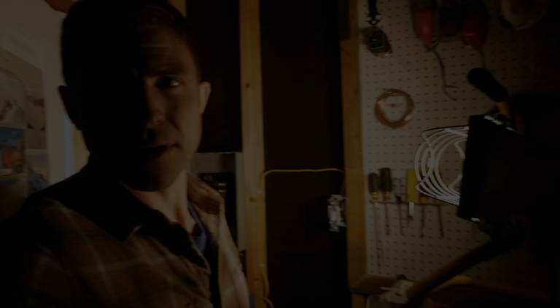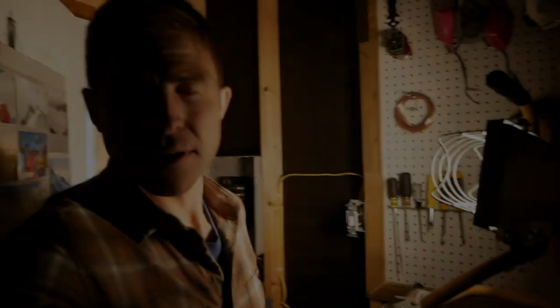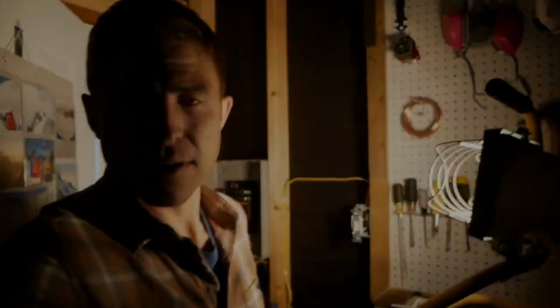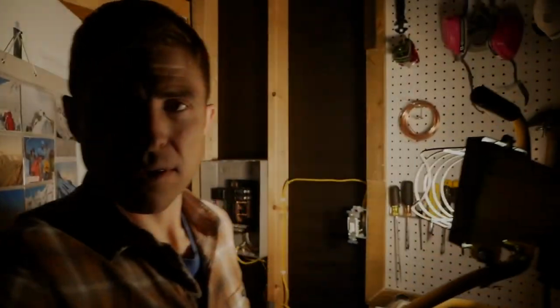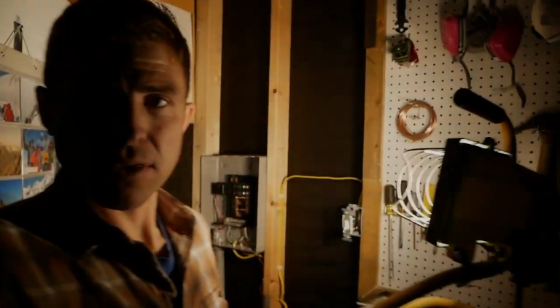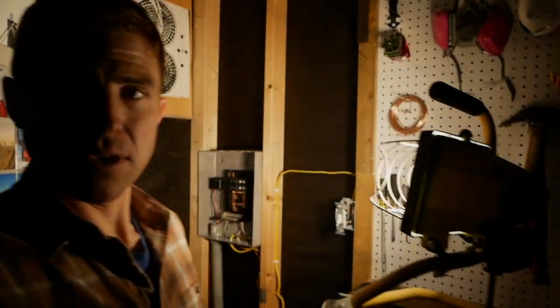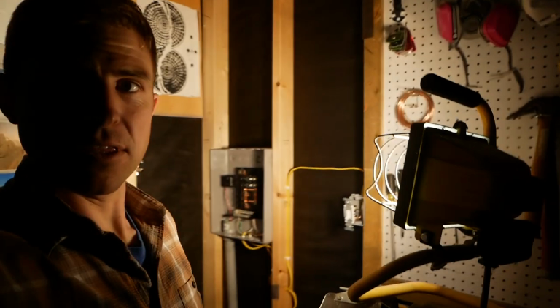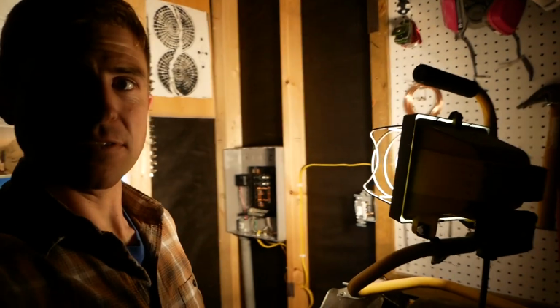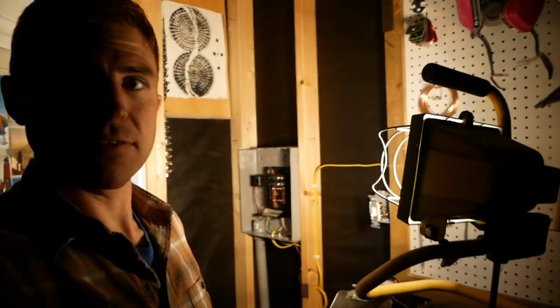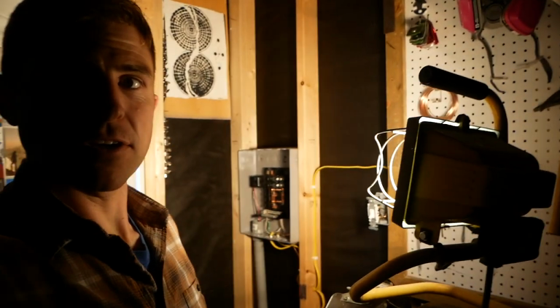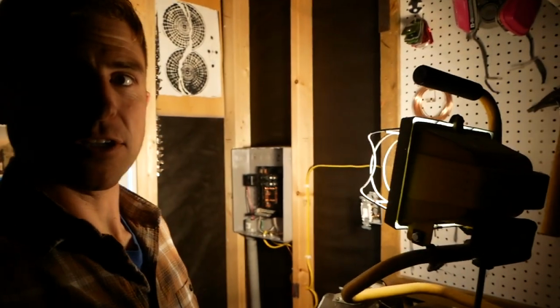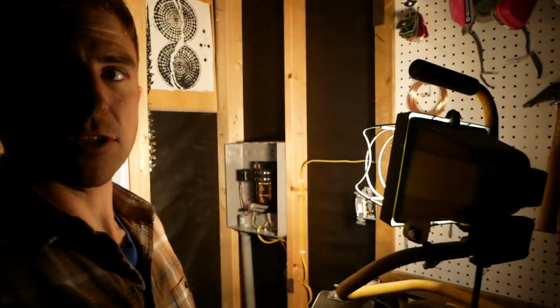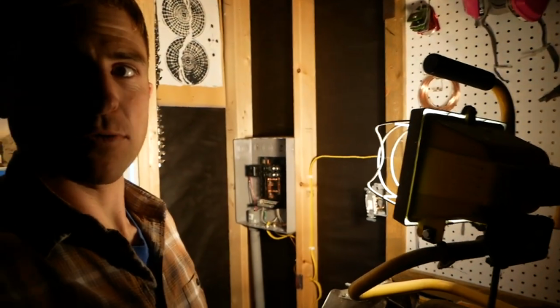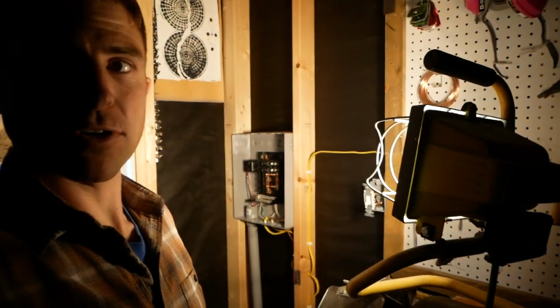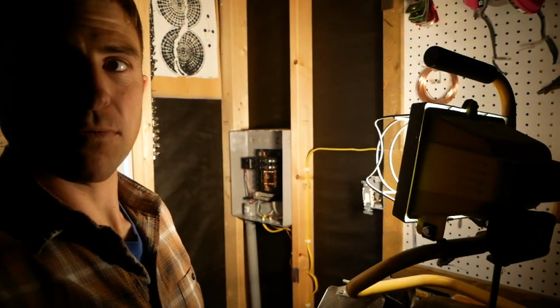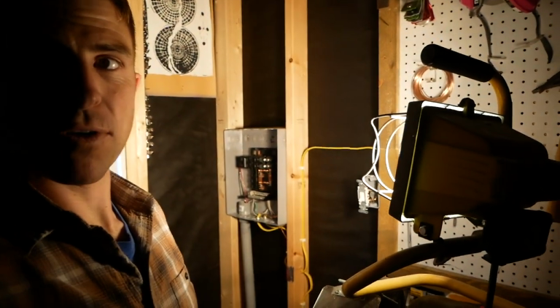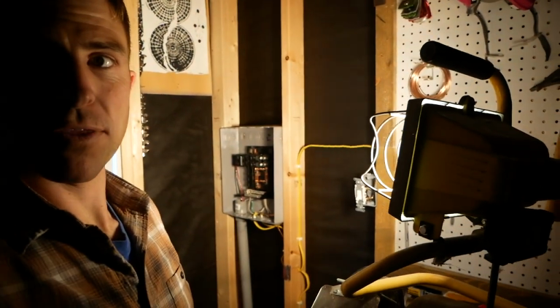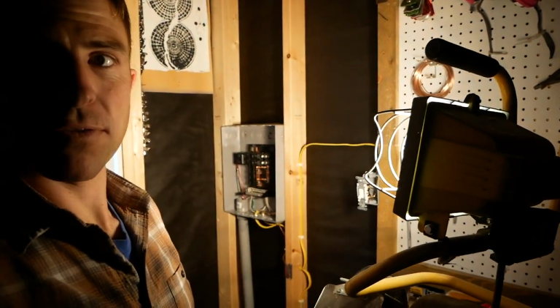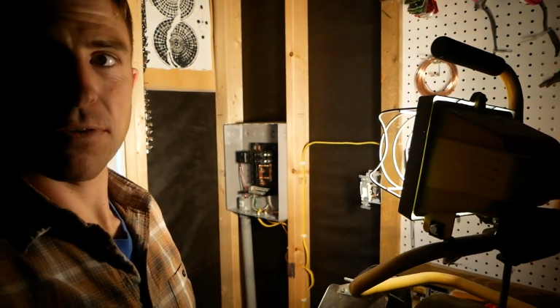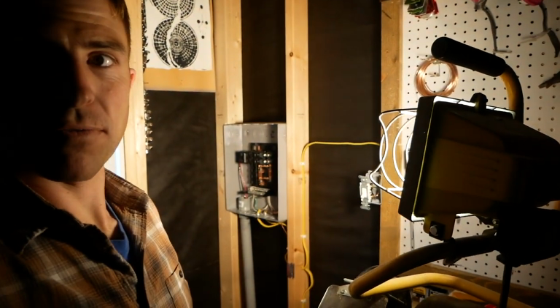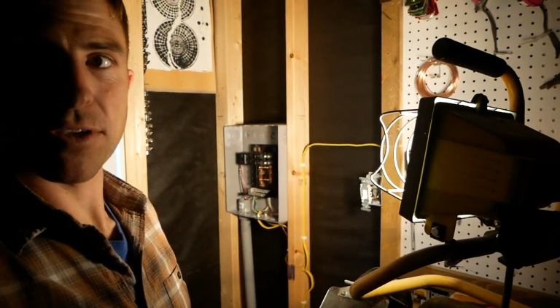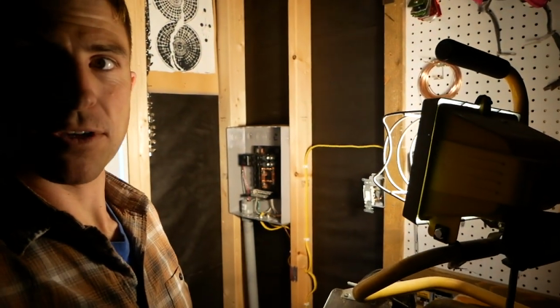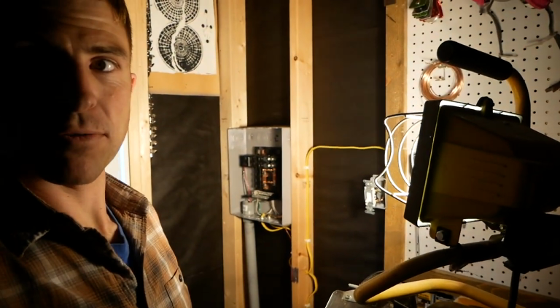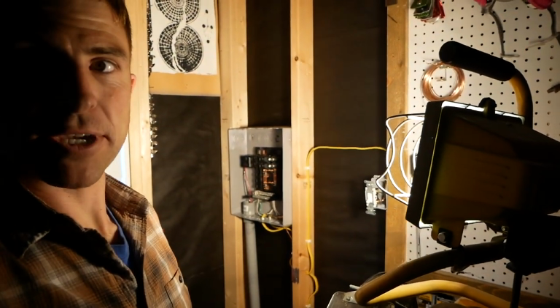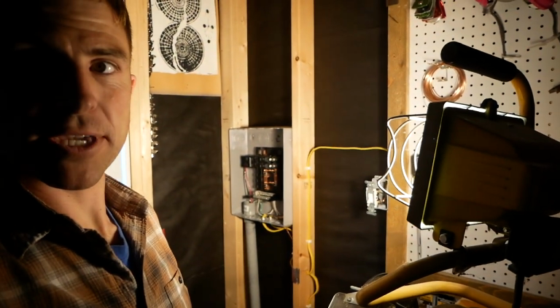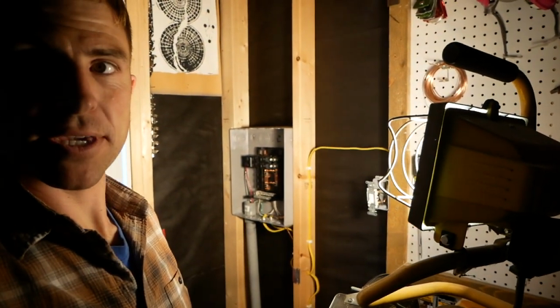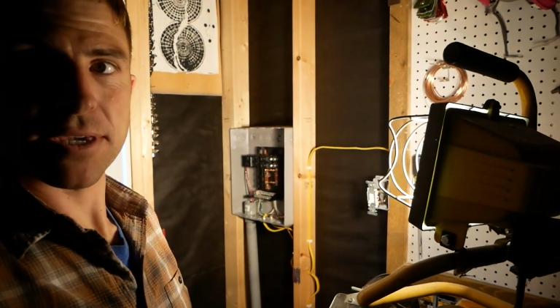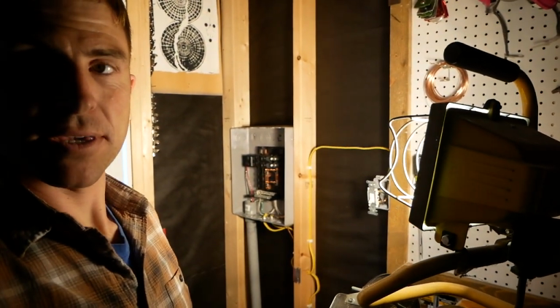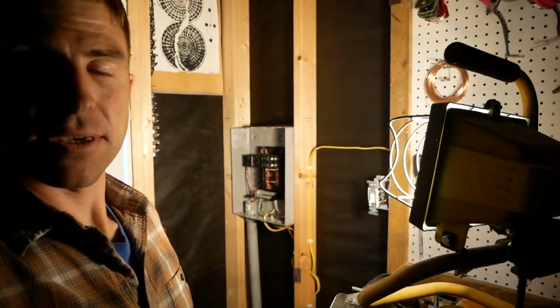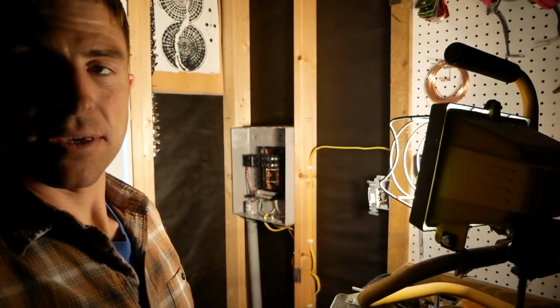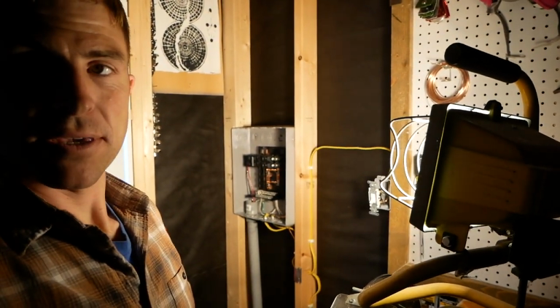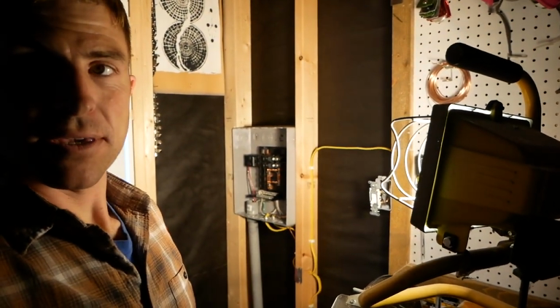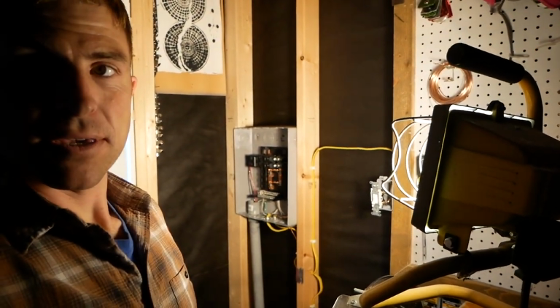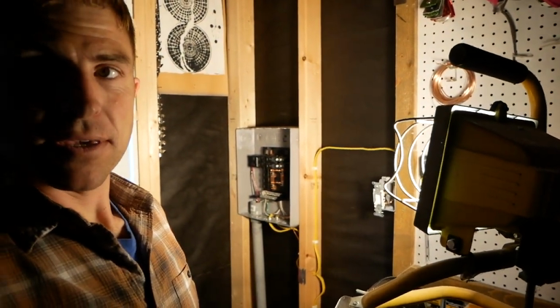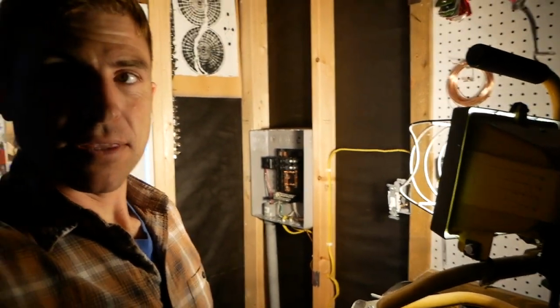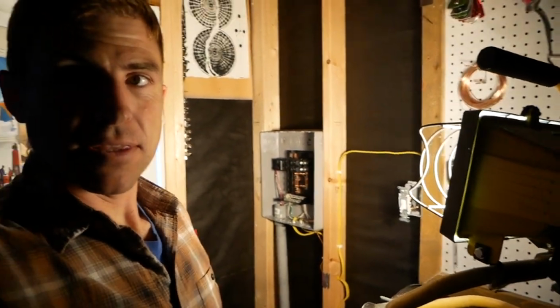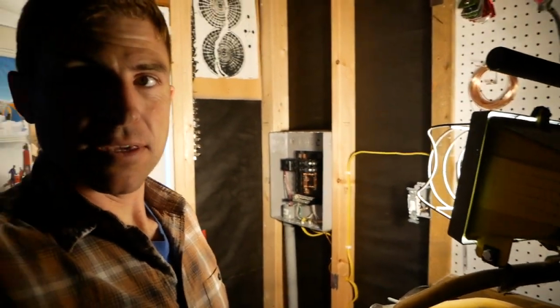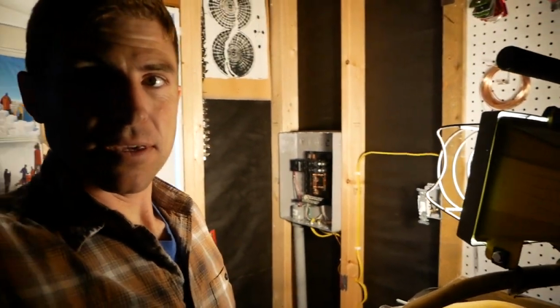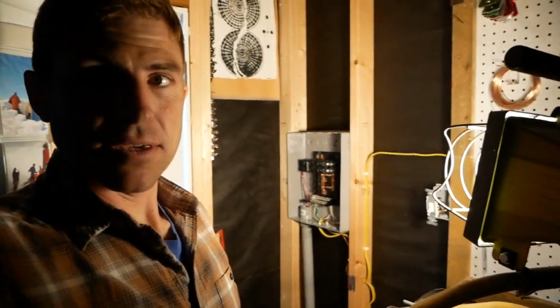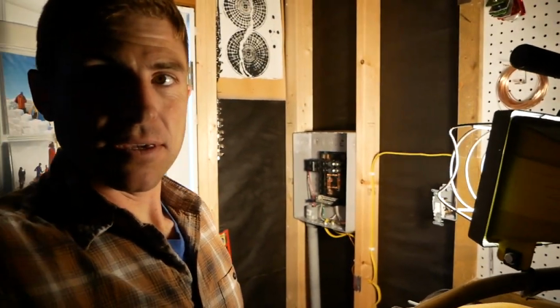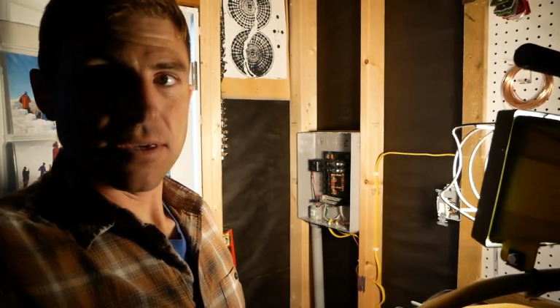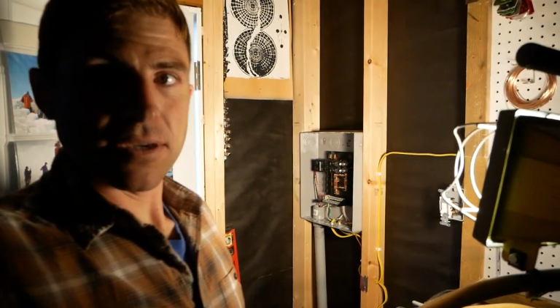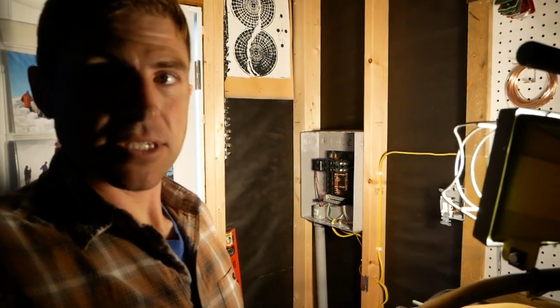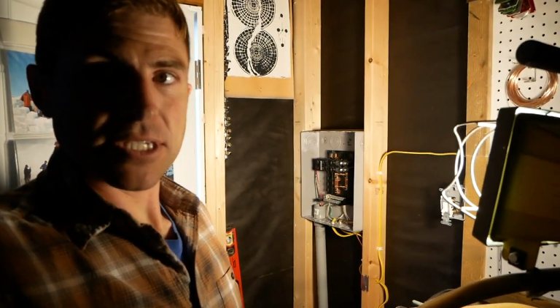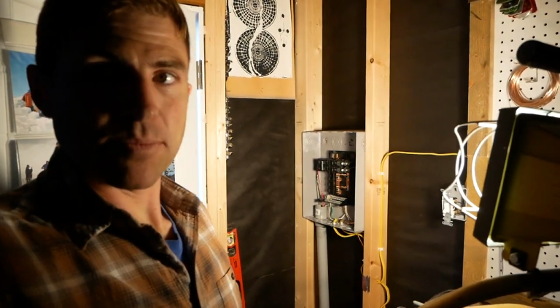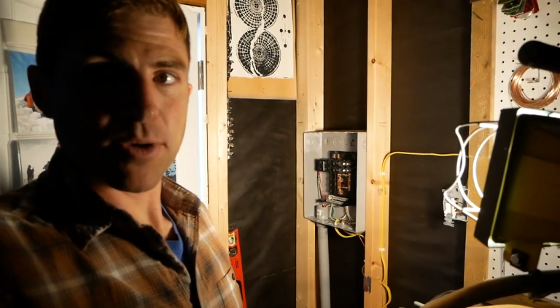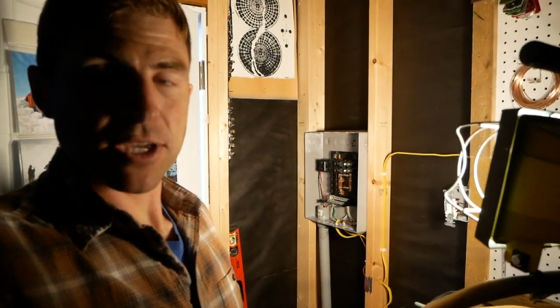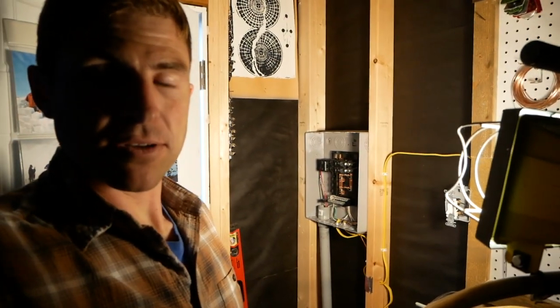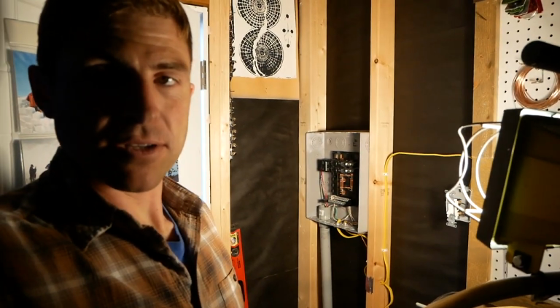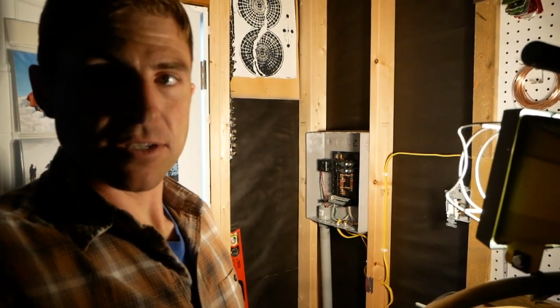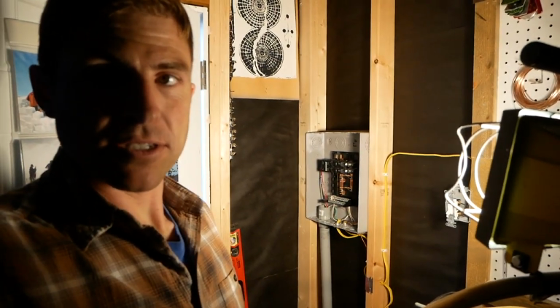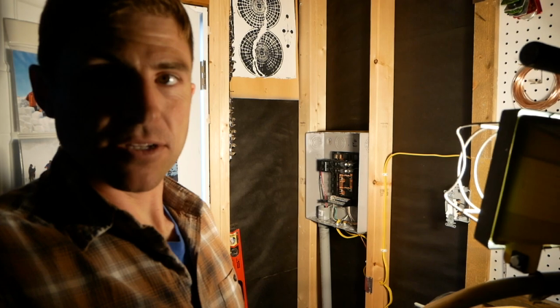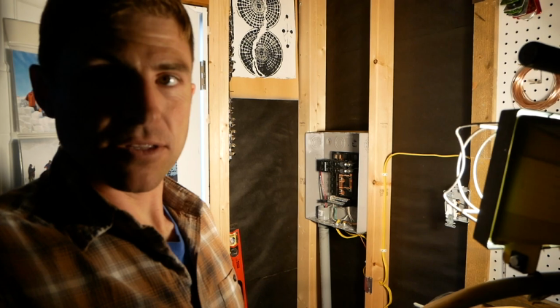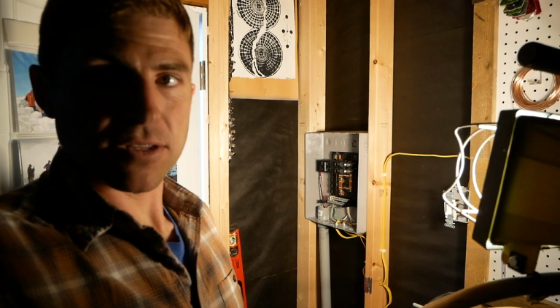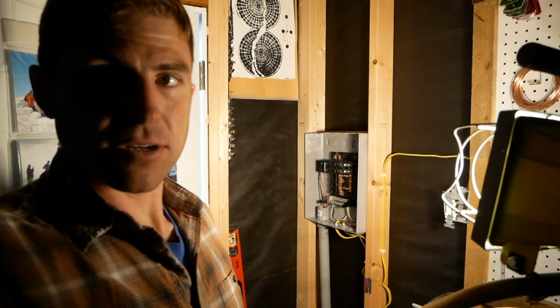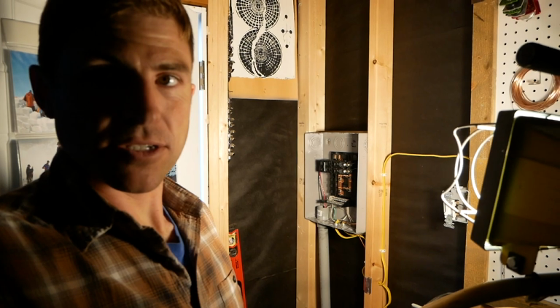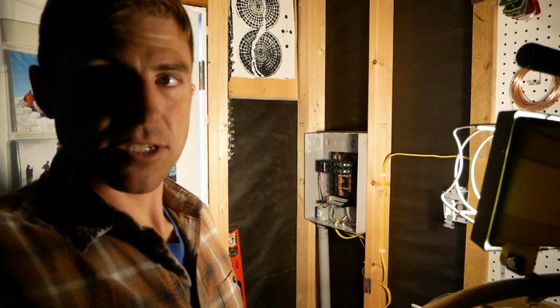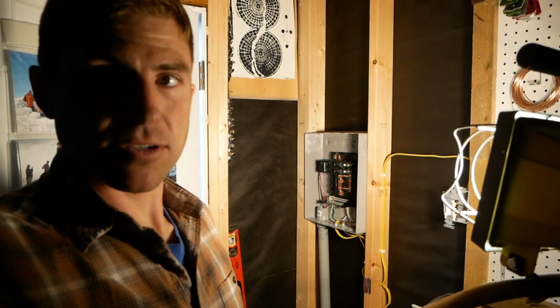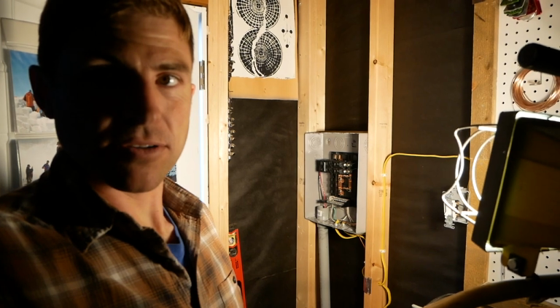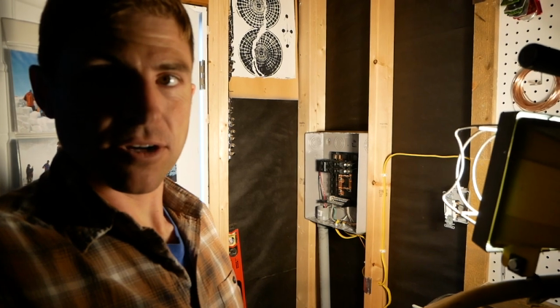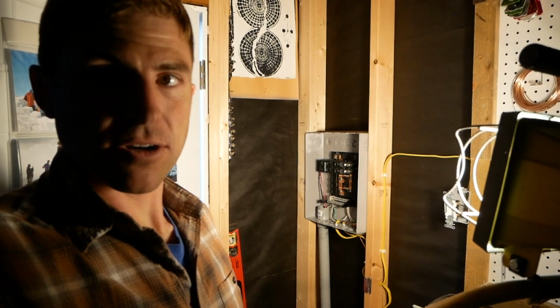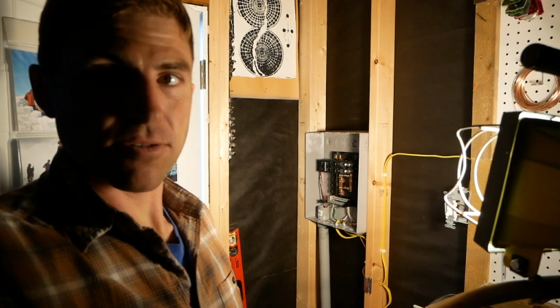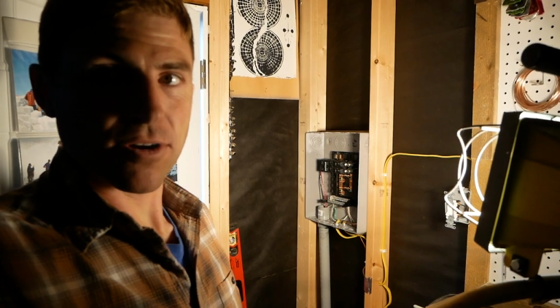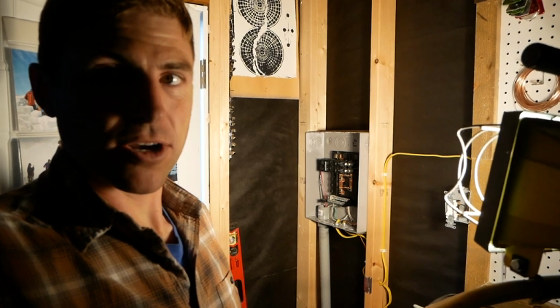In this video I just wanted to run through really quick the sub panel that I installed in our single car garage.